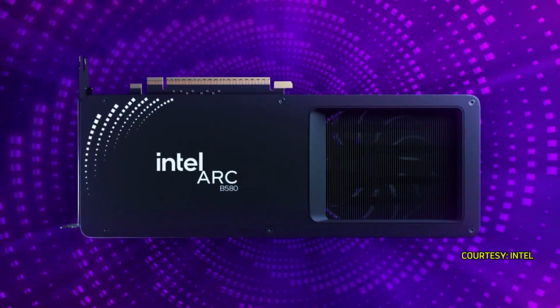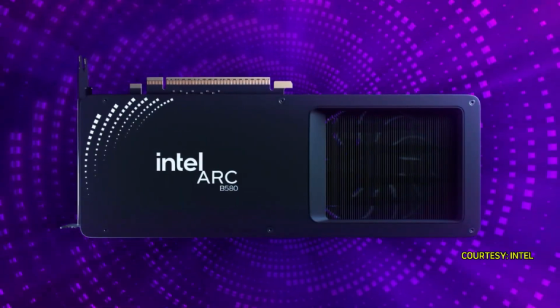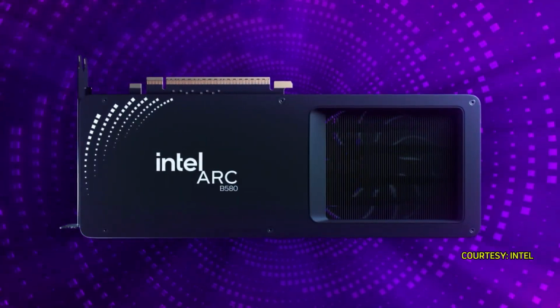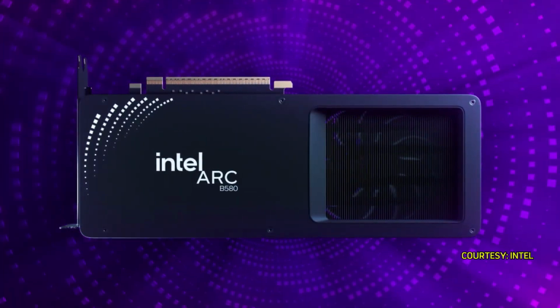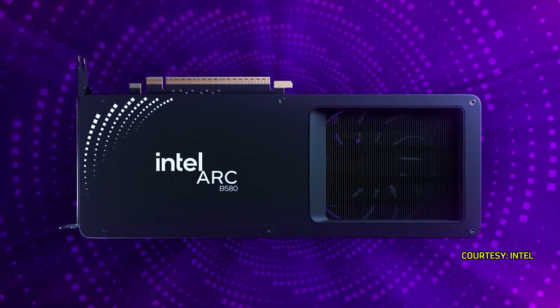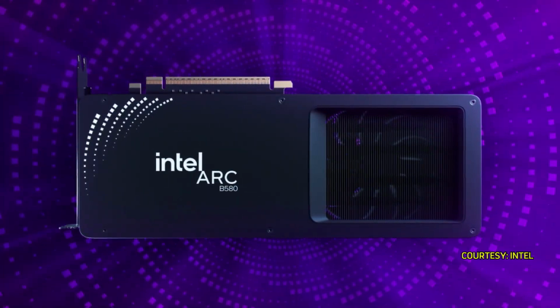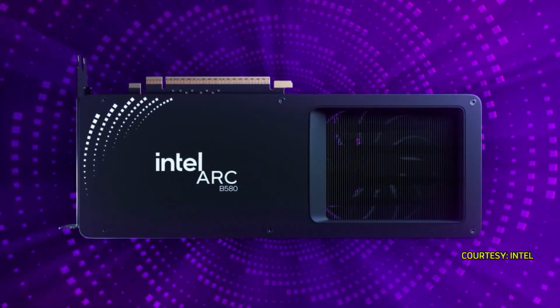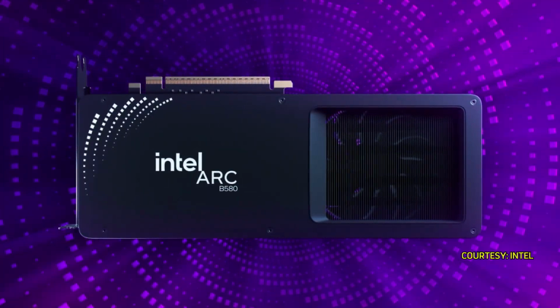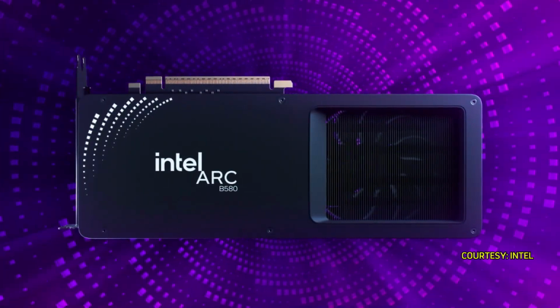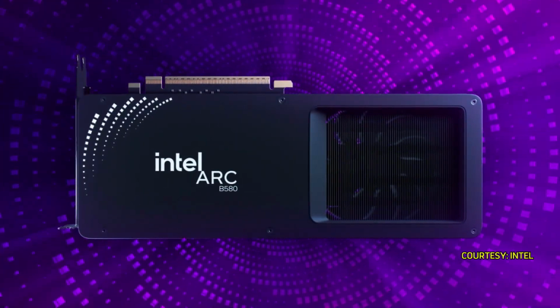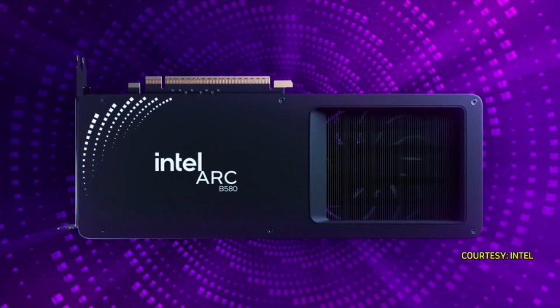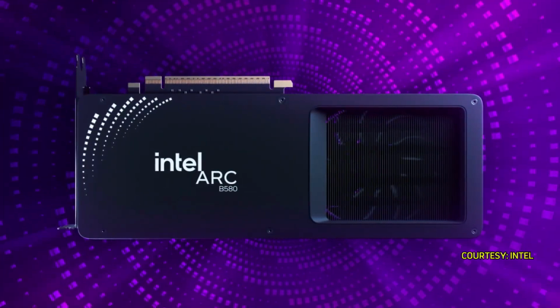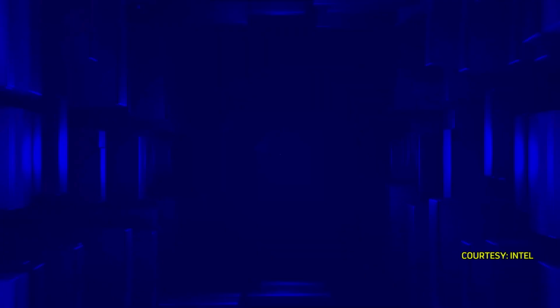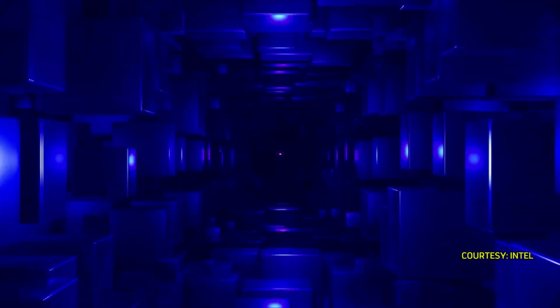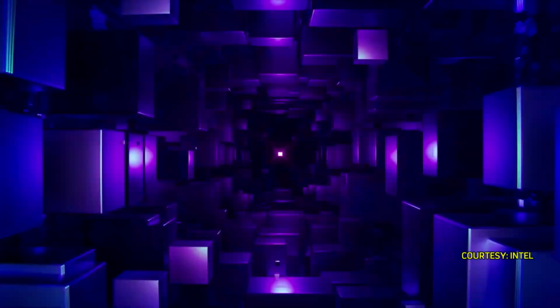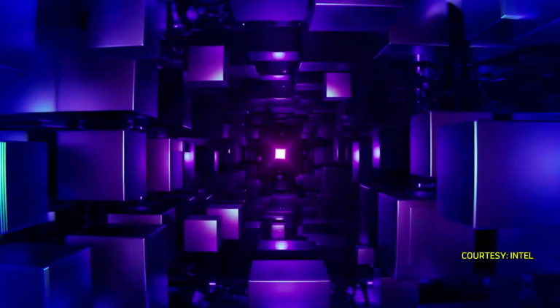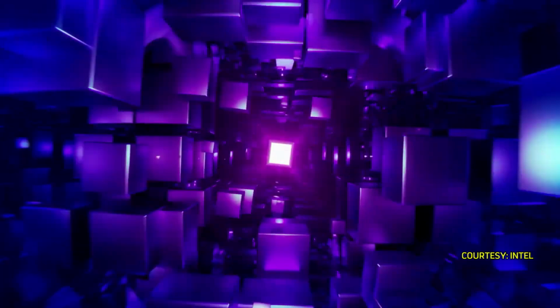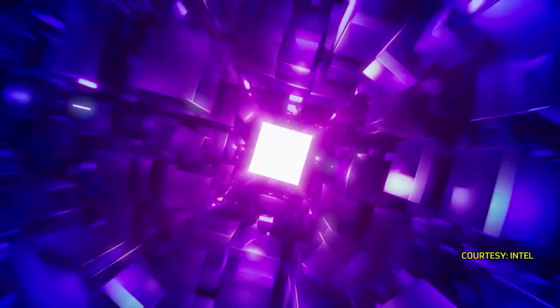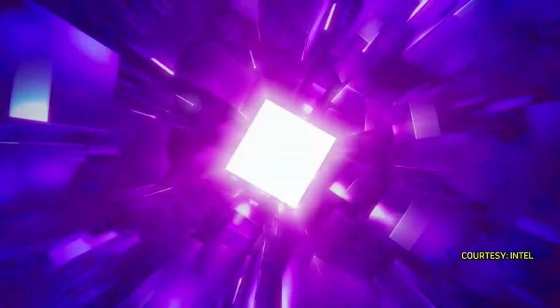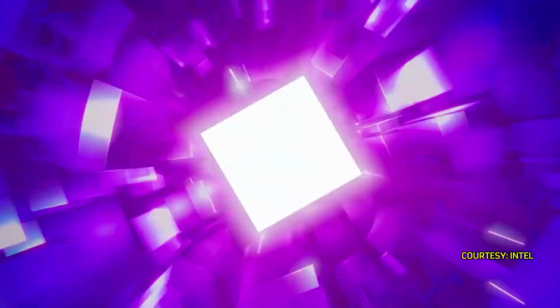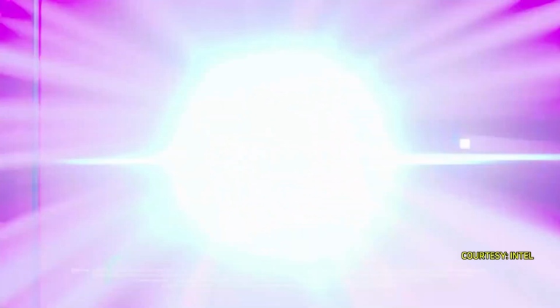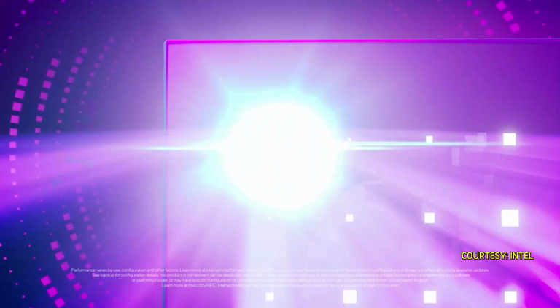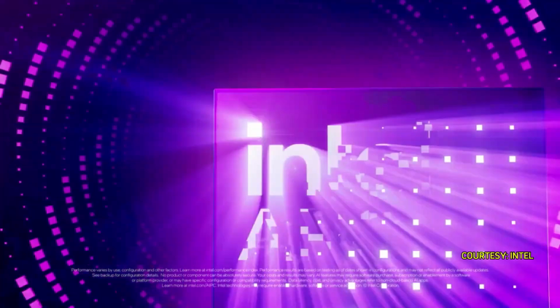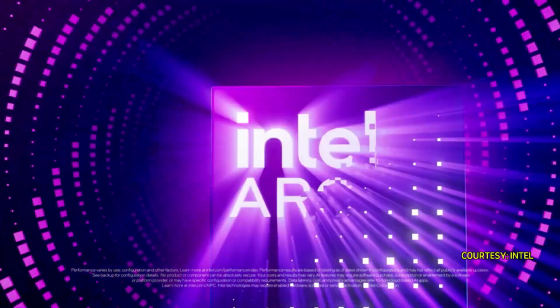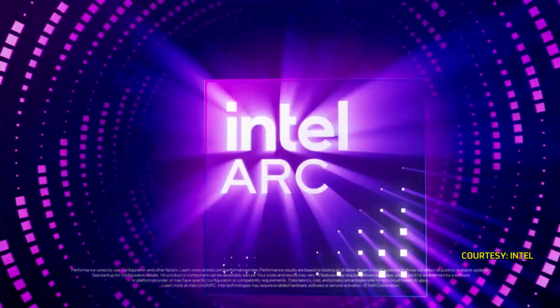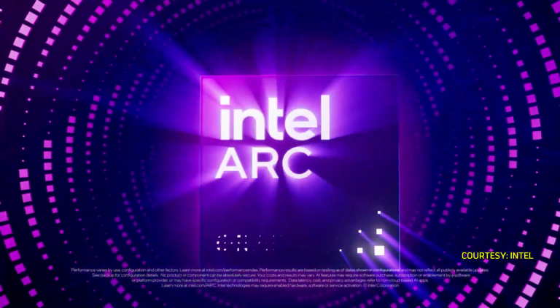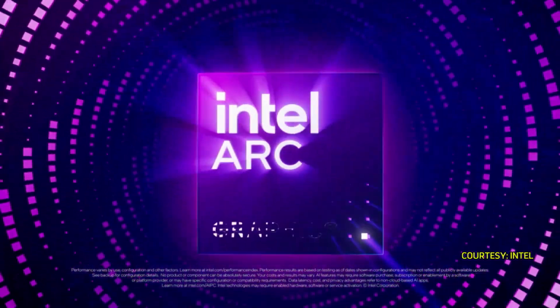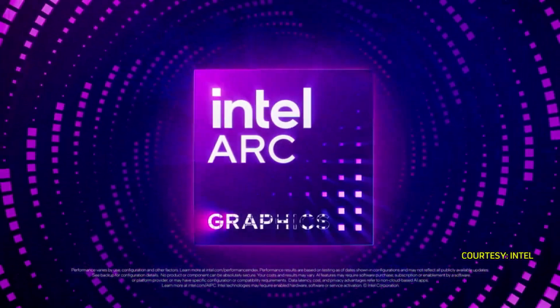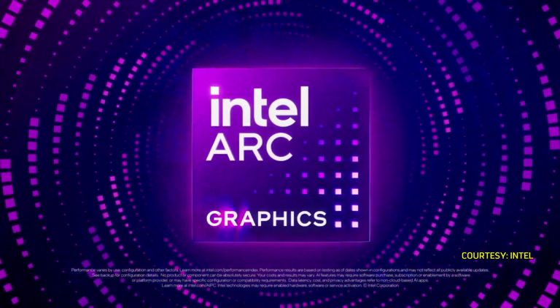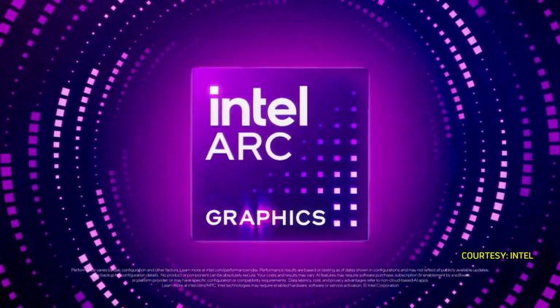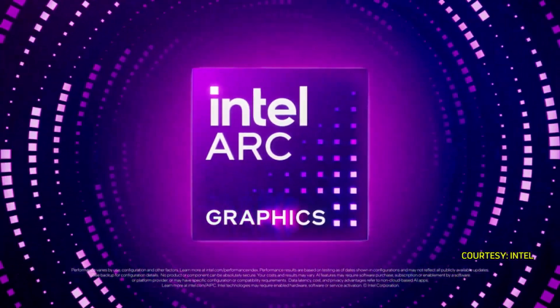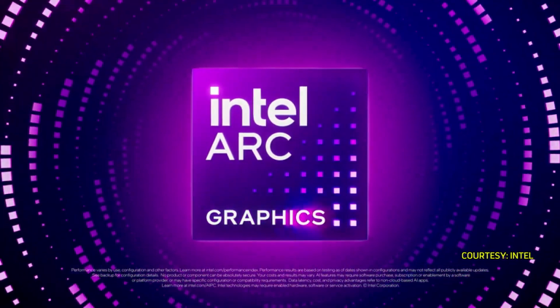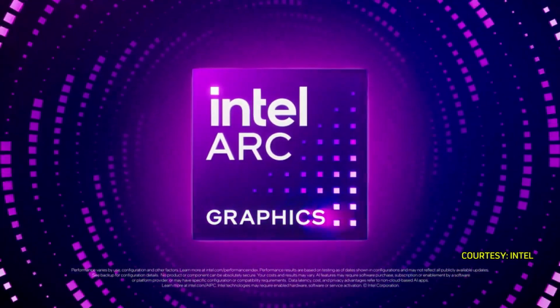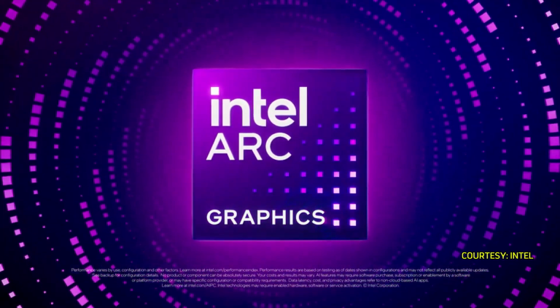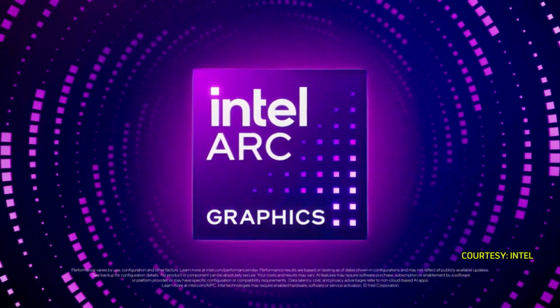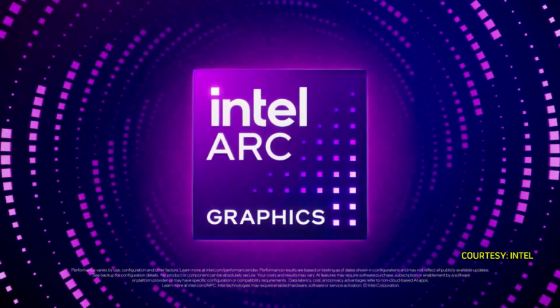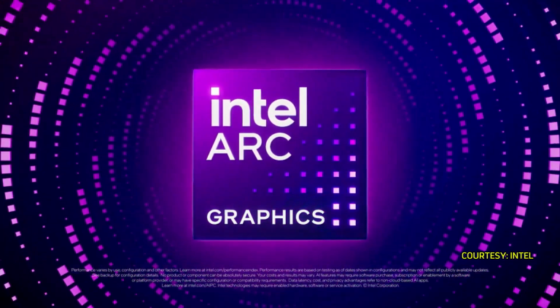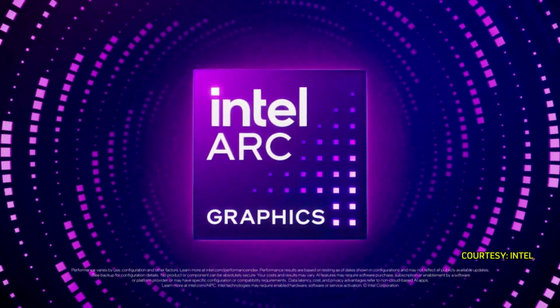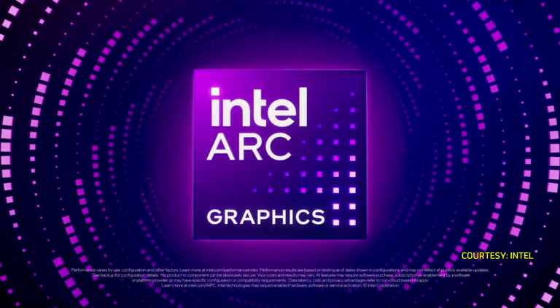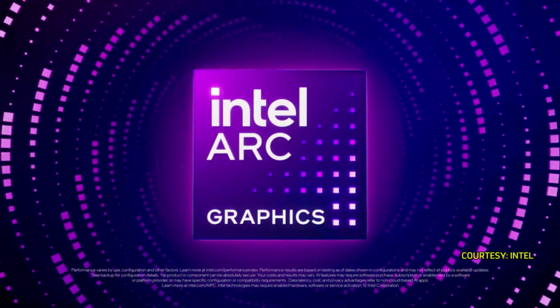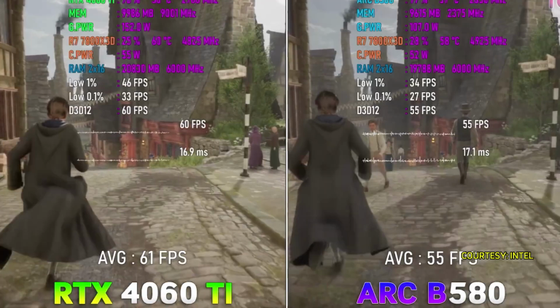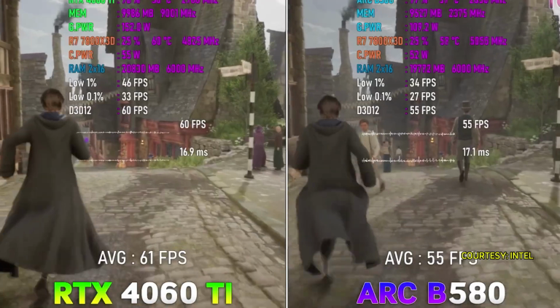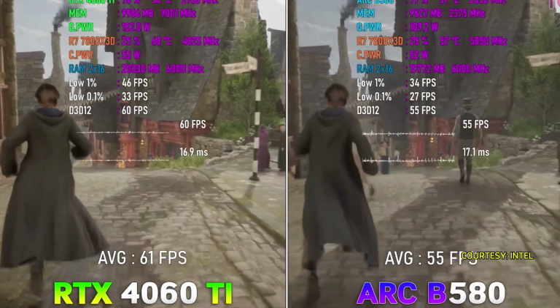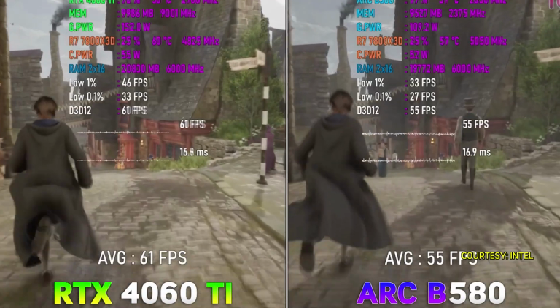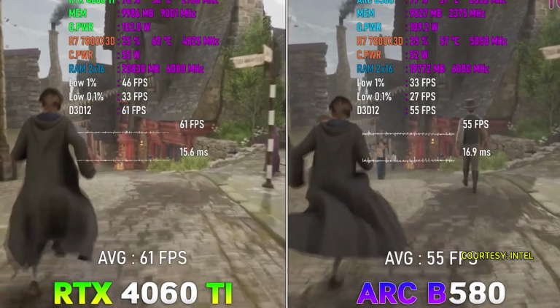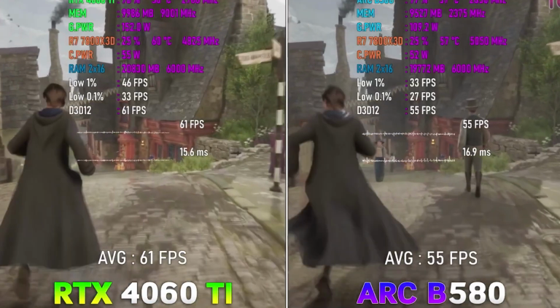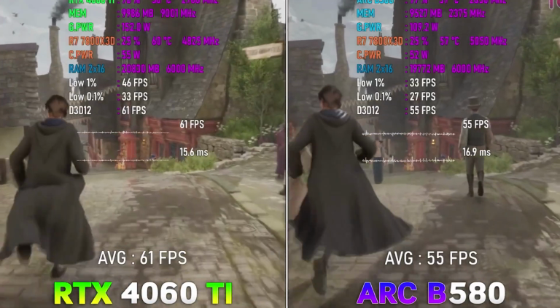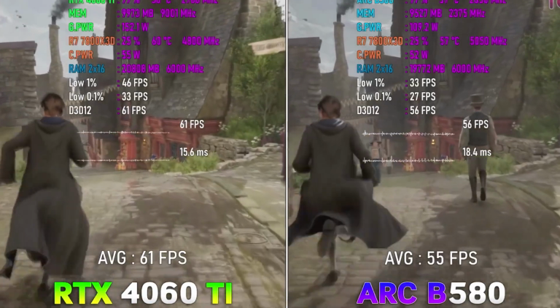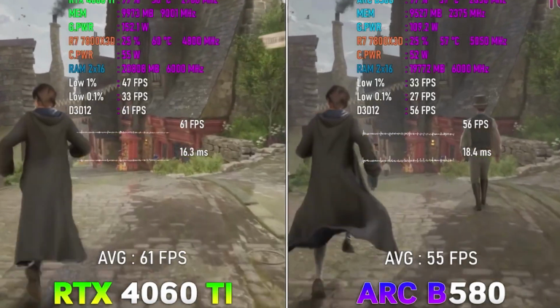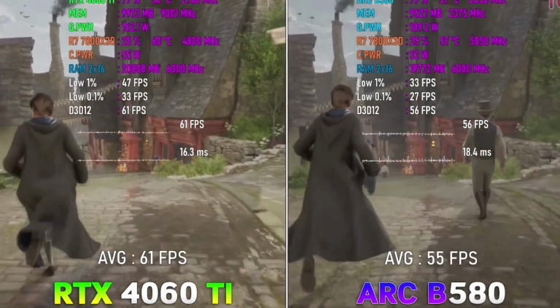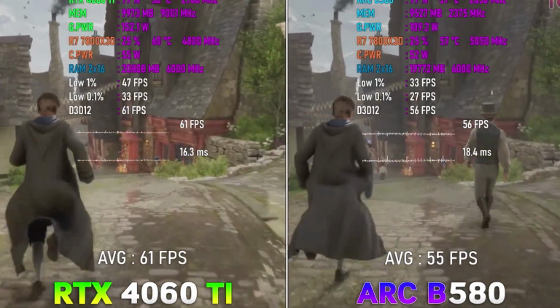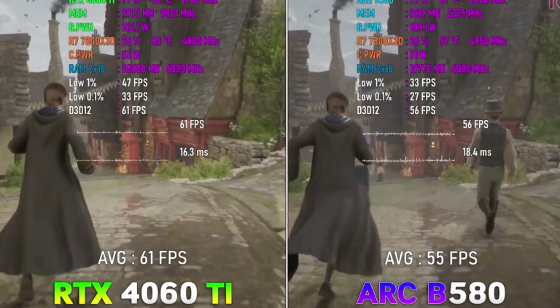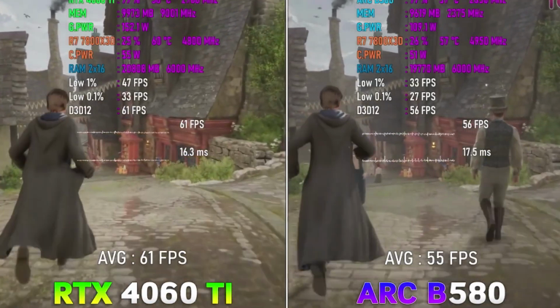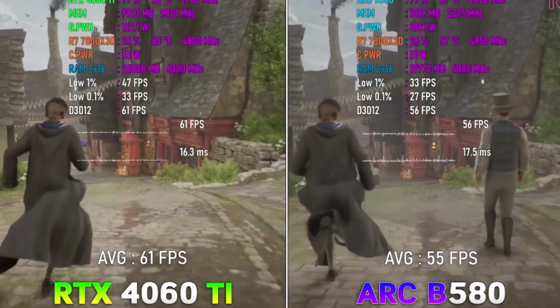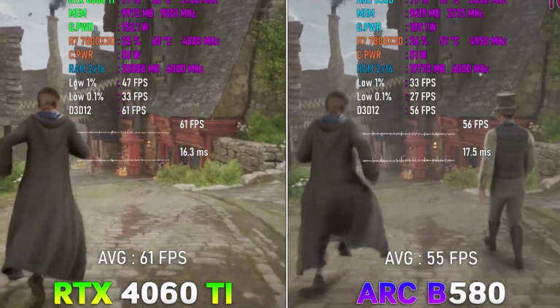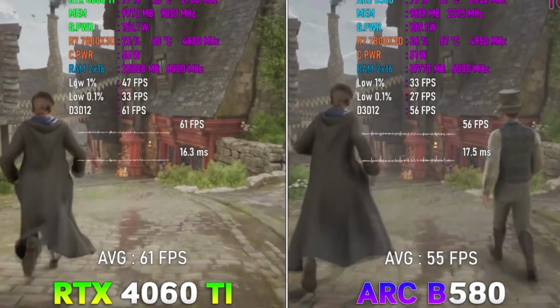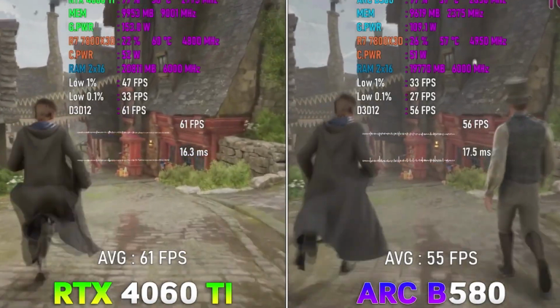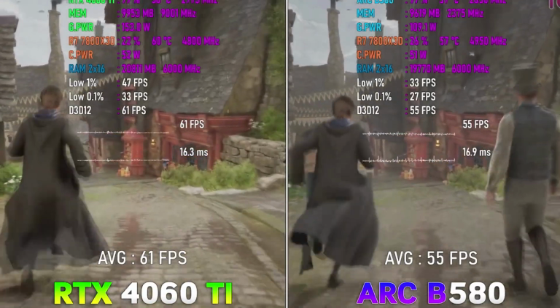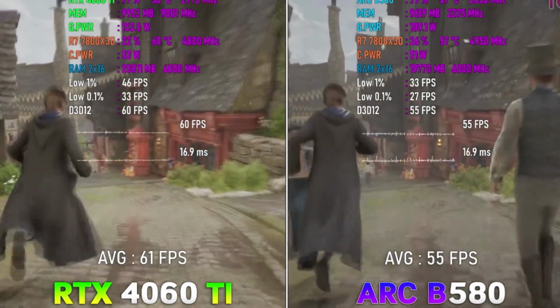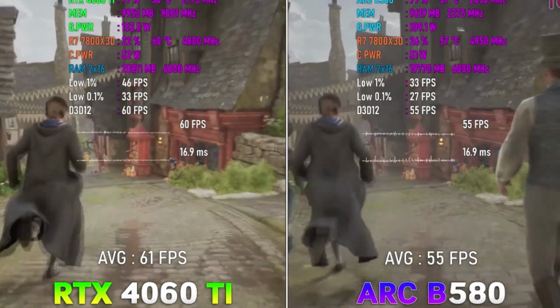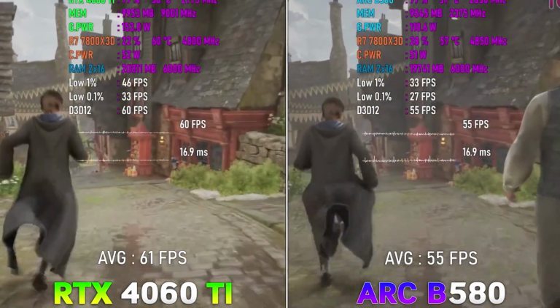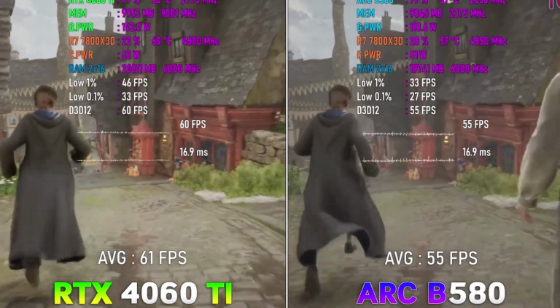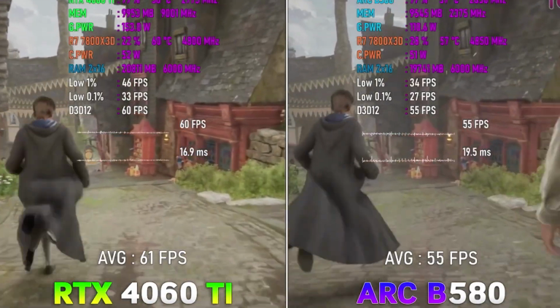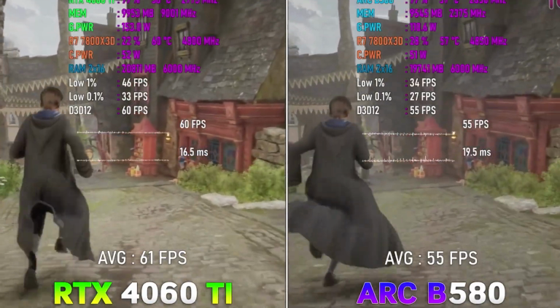In this video, we're diving deep into the ARC B580 series, putting them to the test with some hardcore game benchmarks.